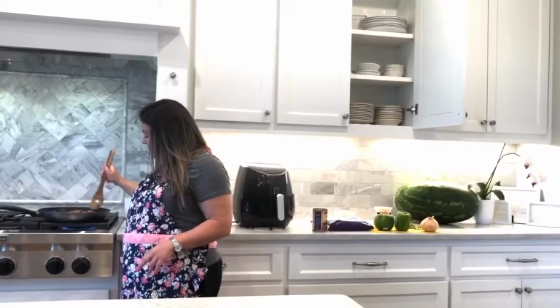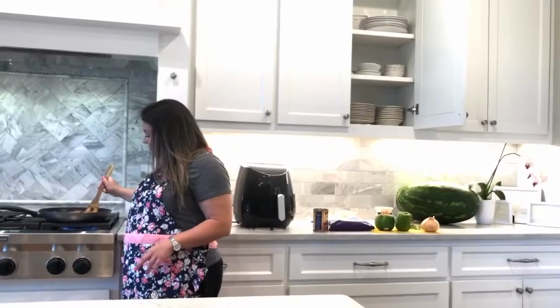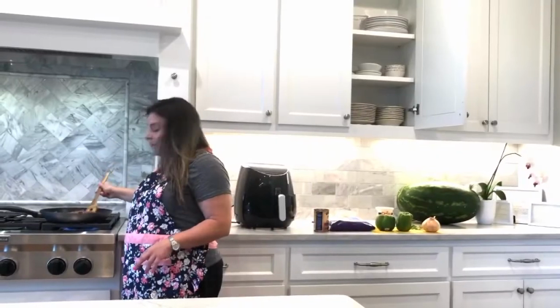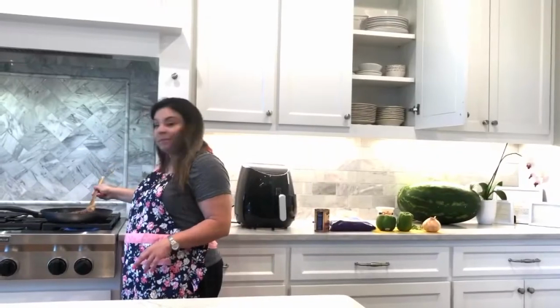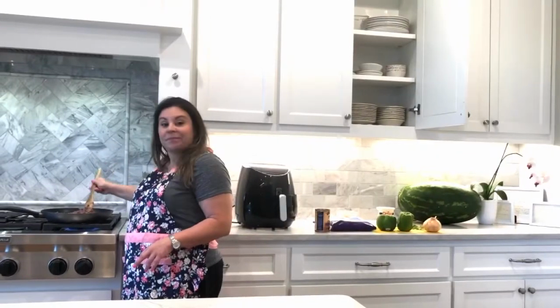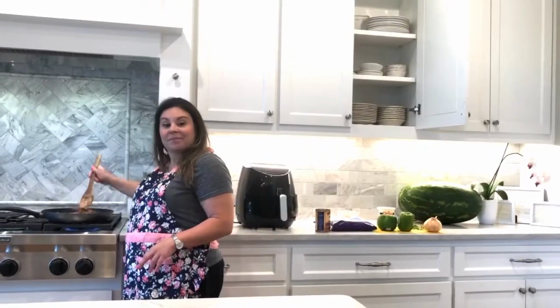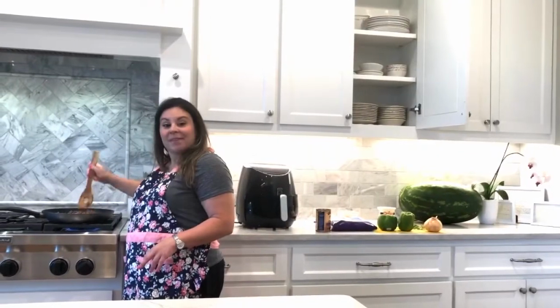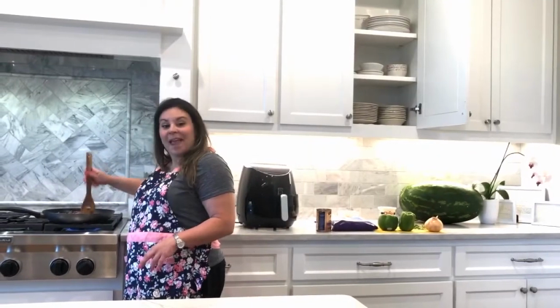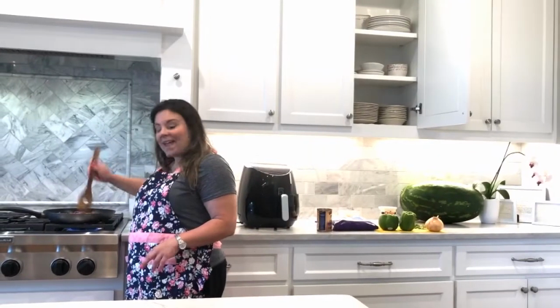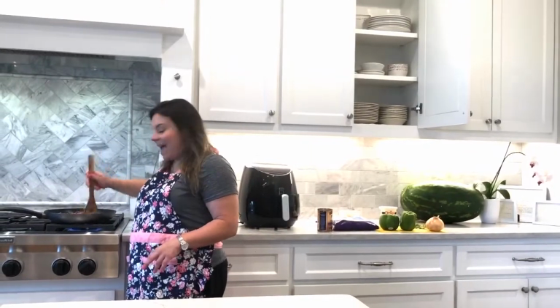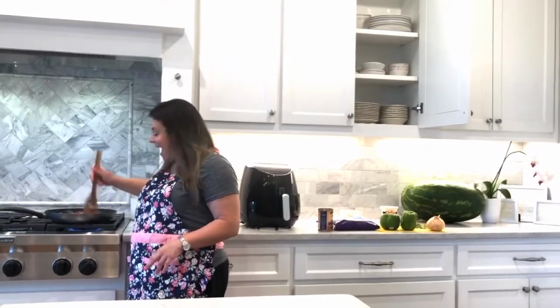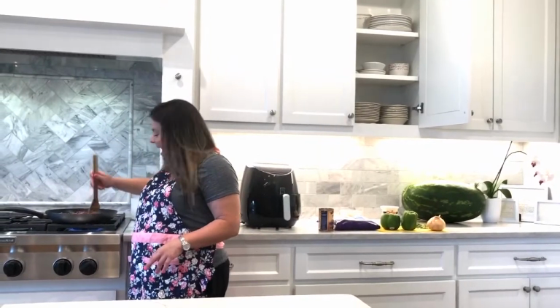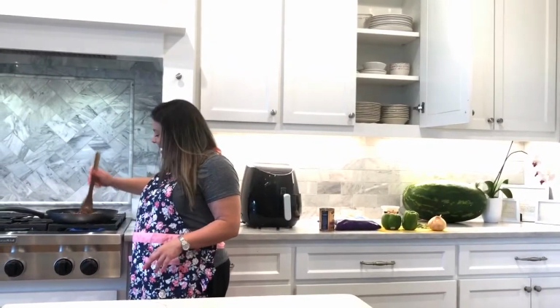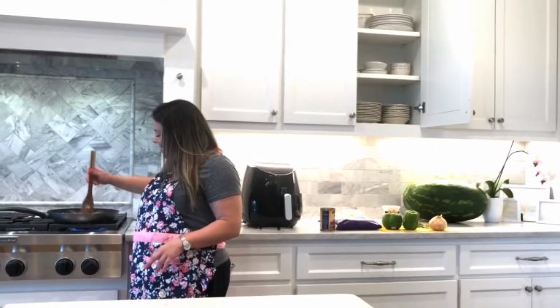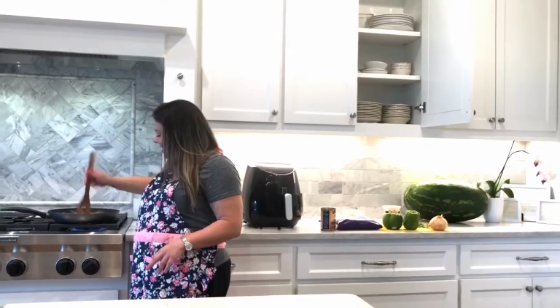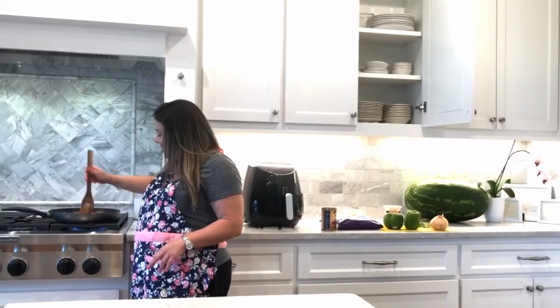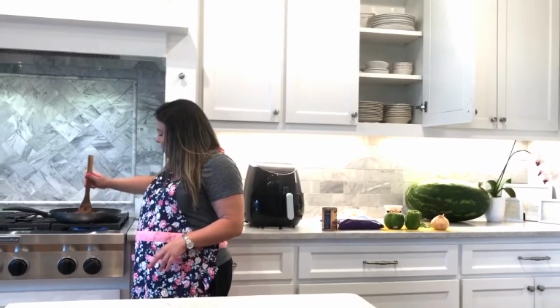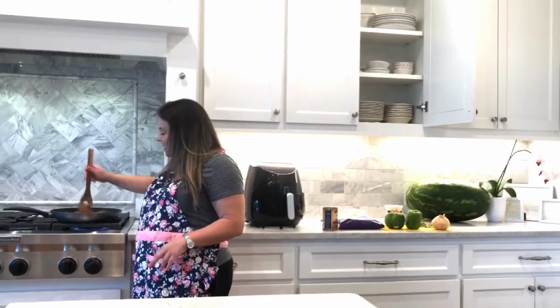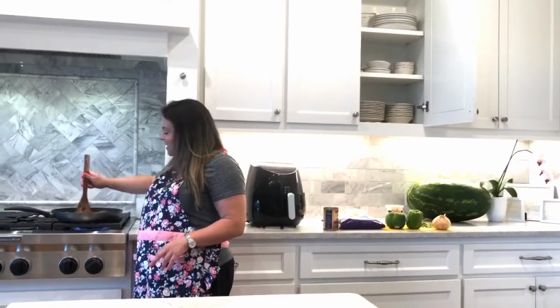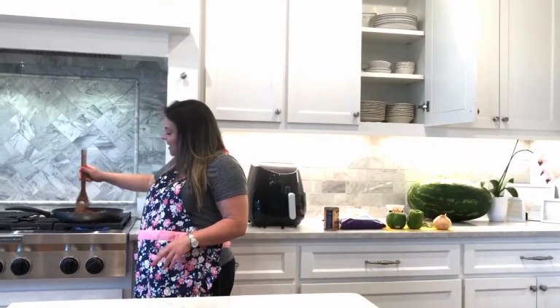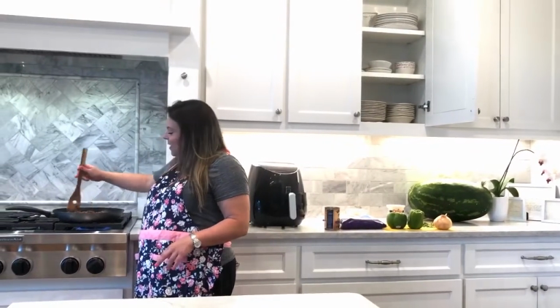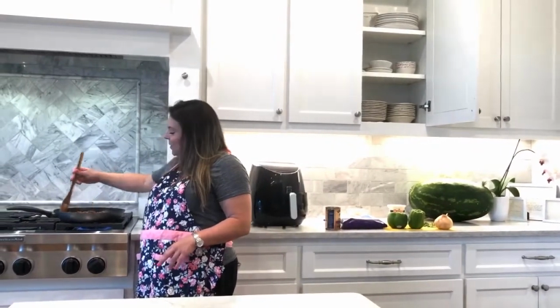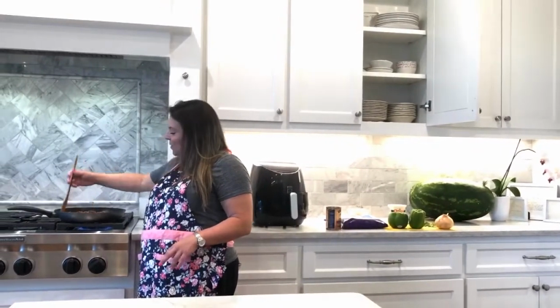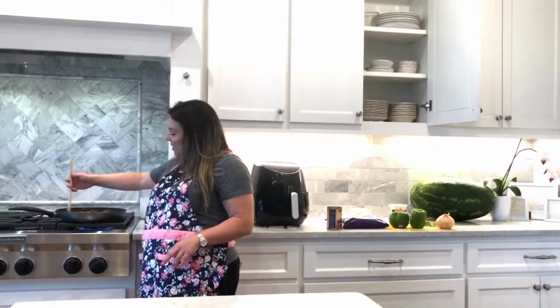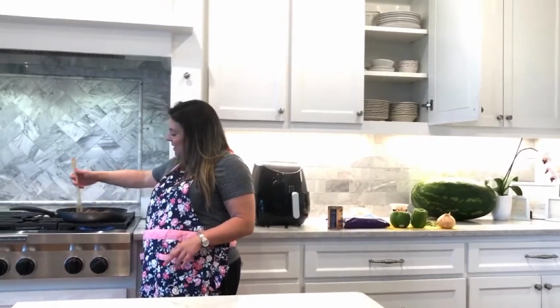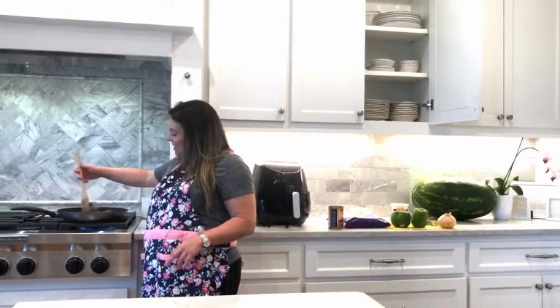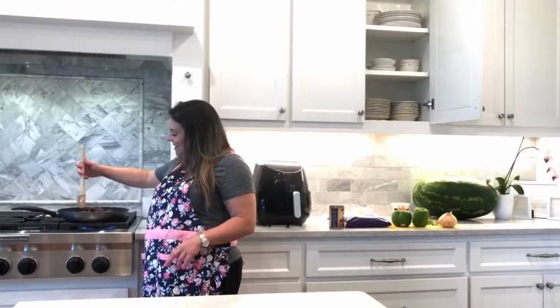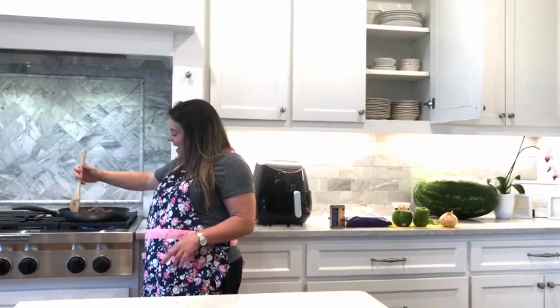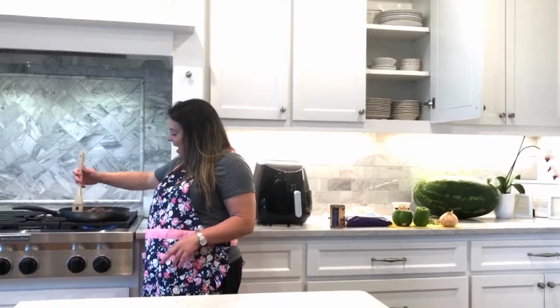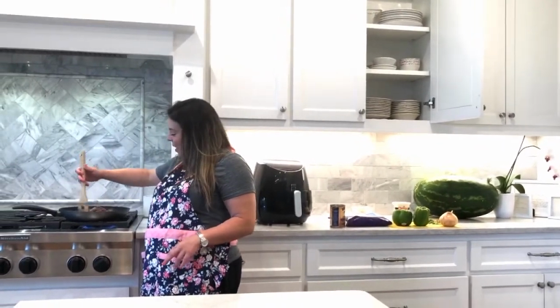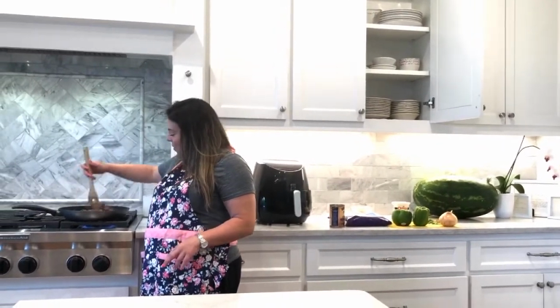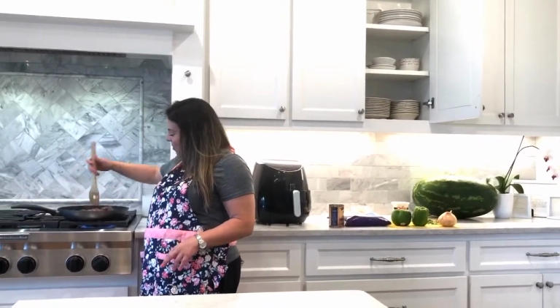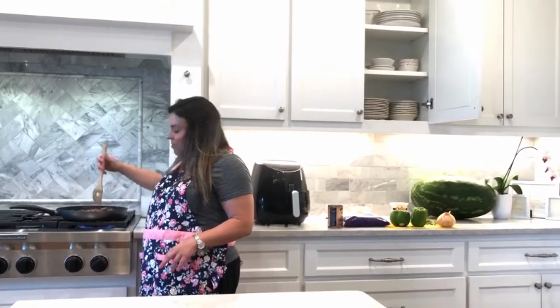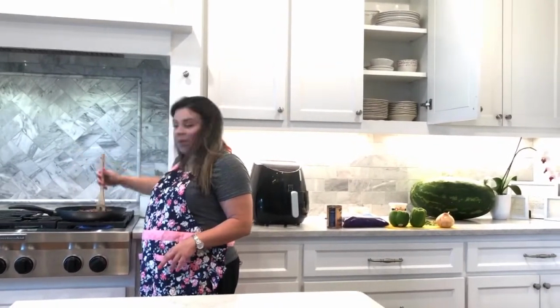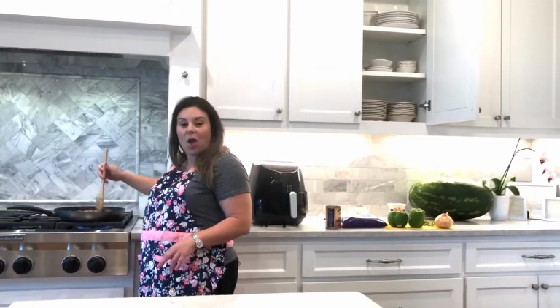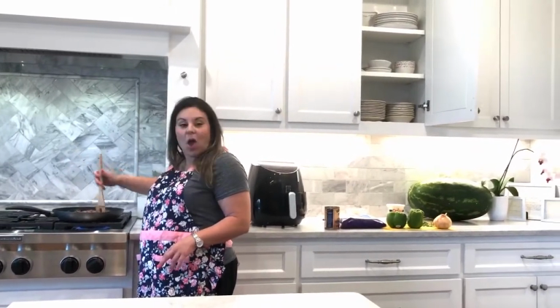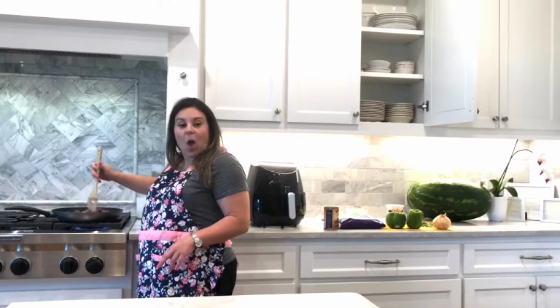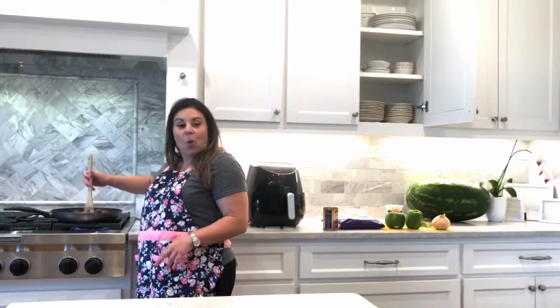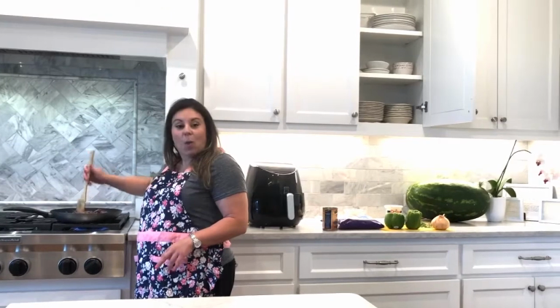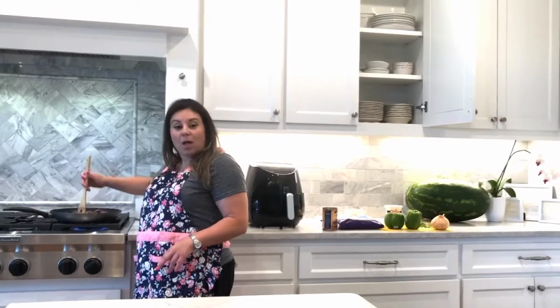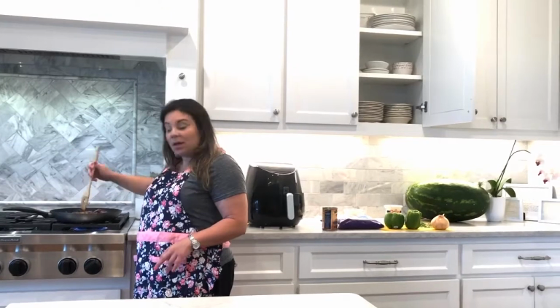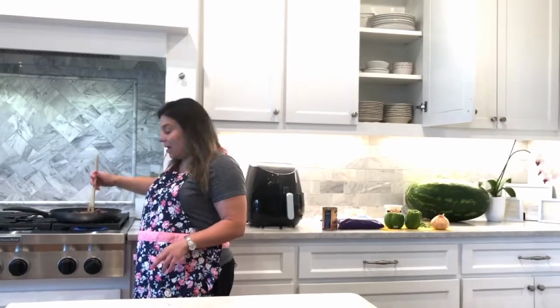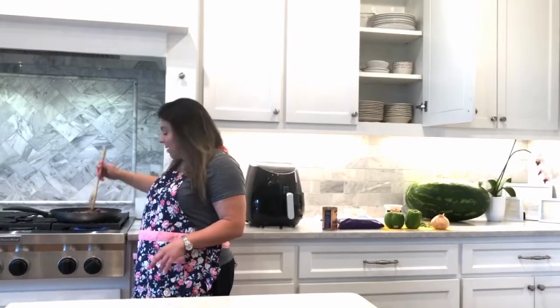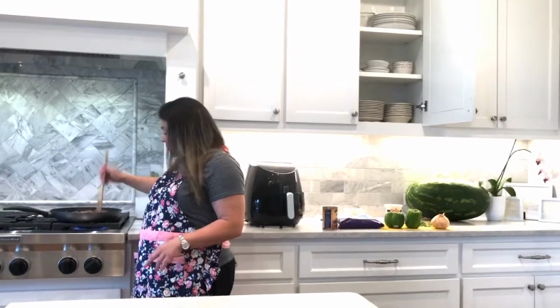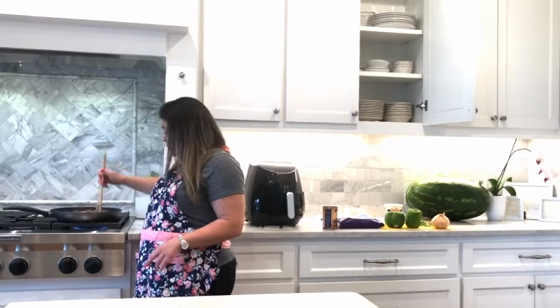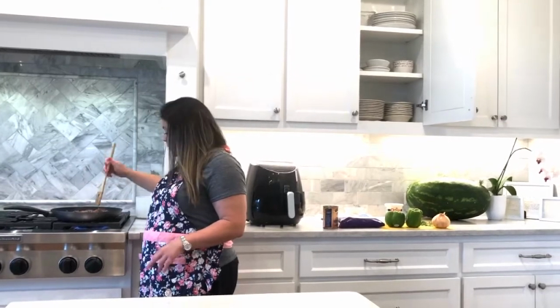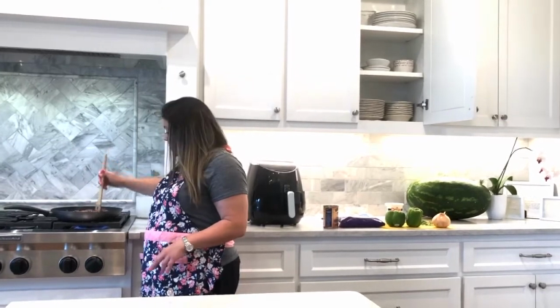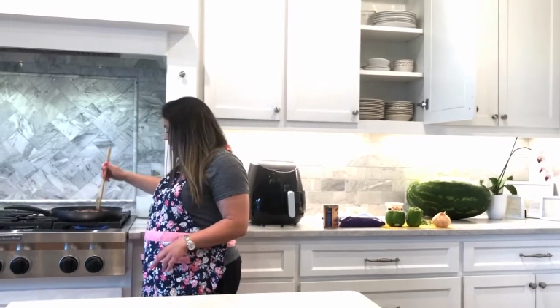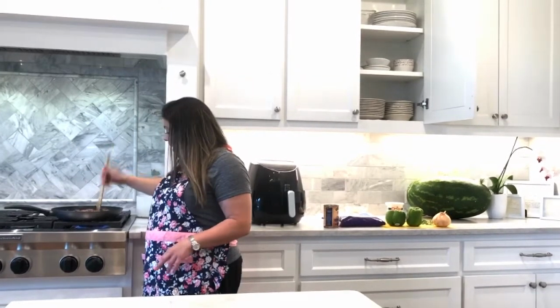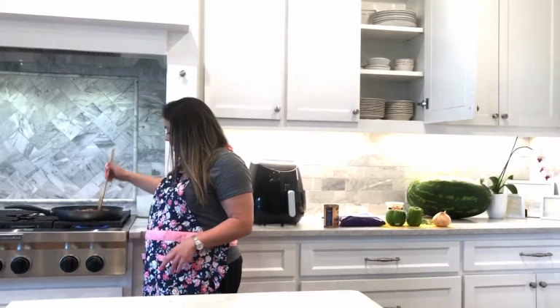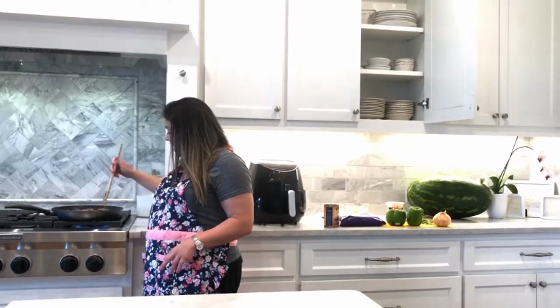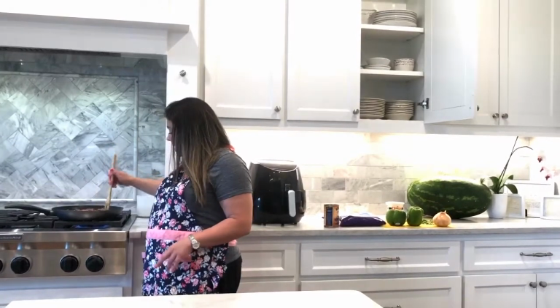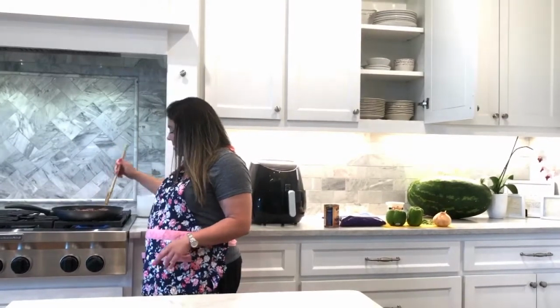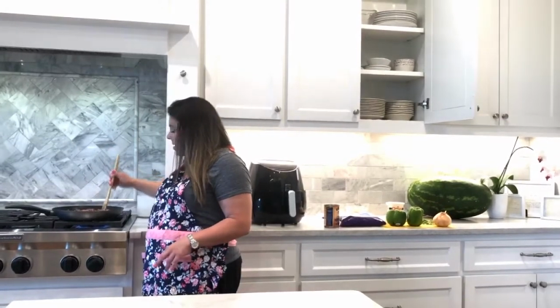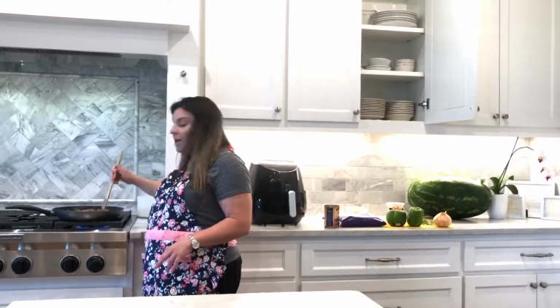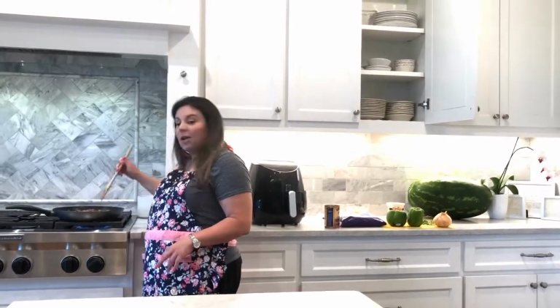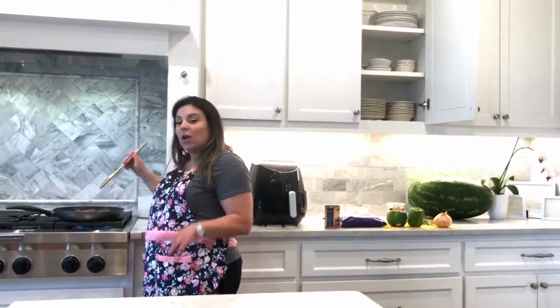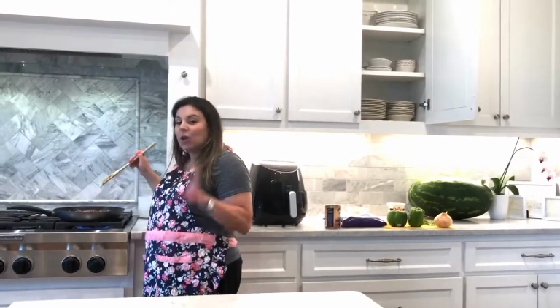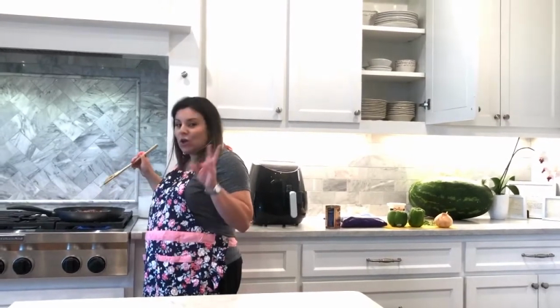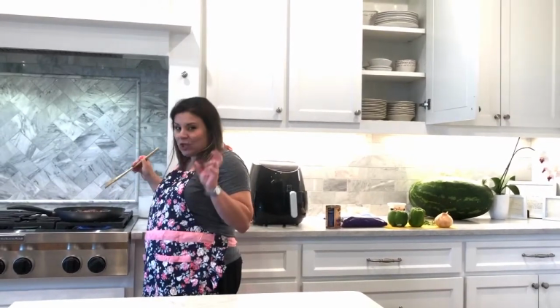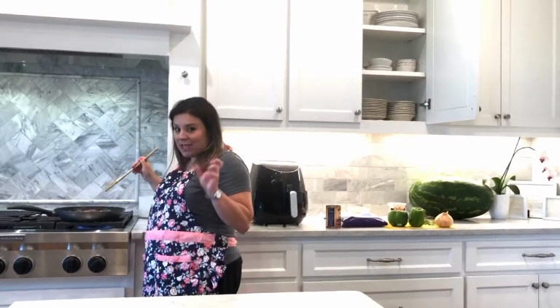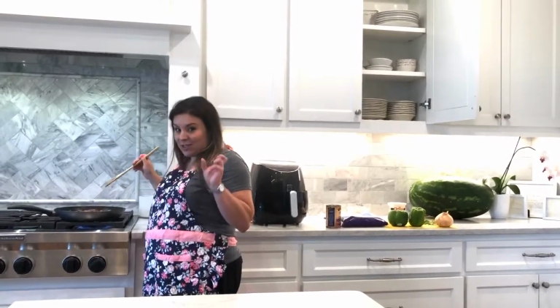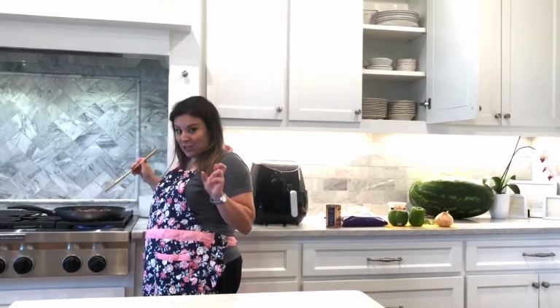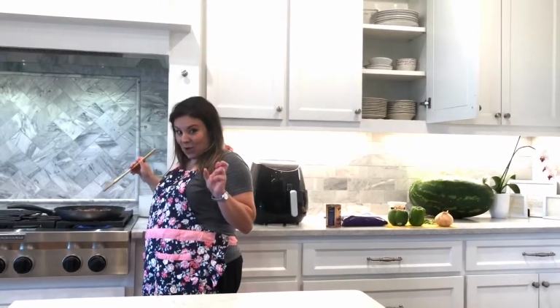Hey guys, it's Christina with Greek in the South. Welcome to my cooking show.